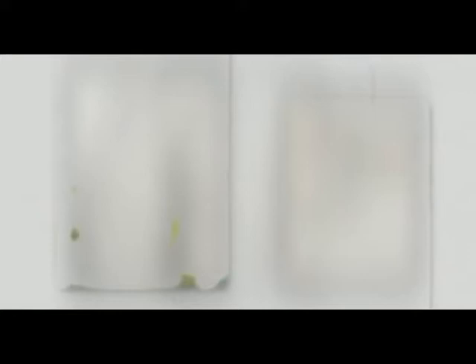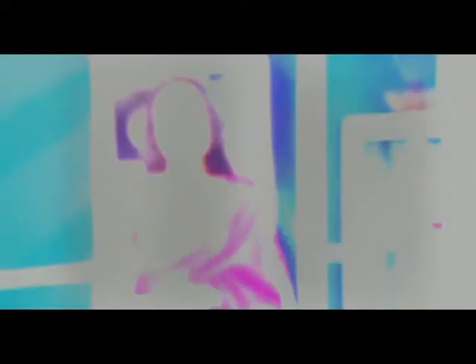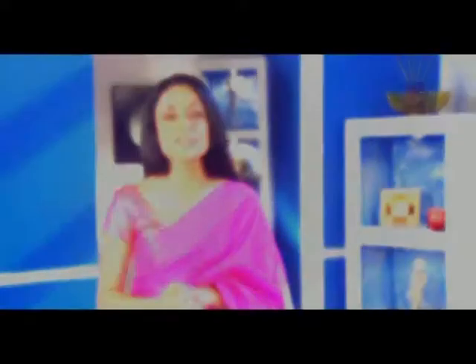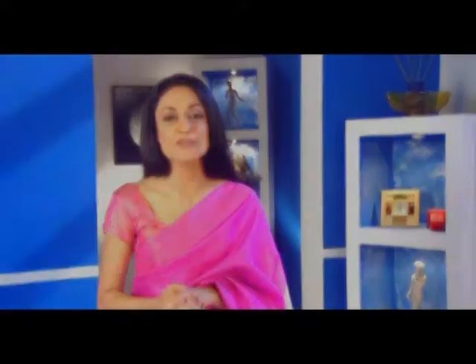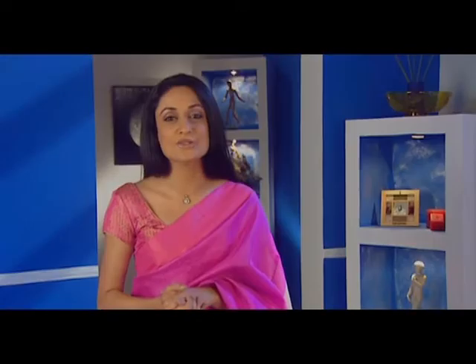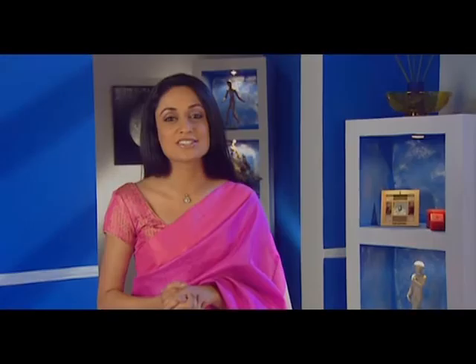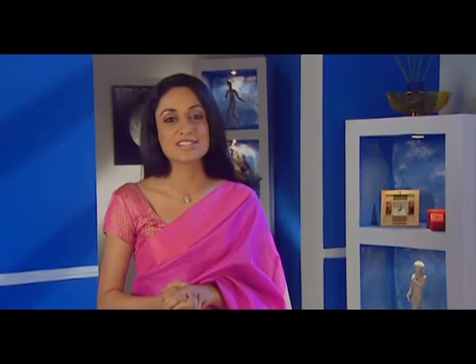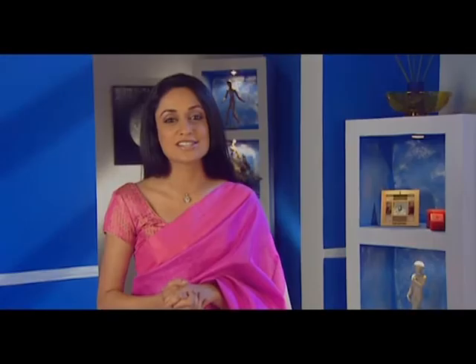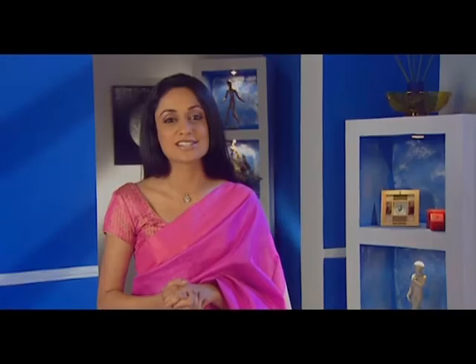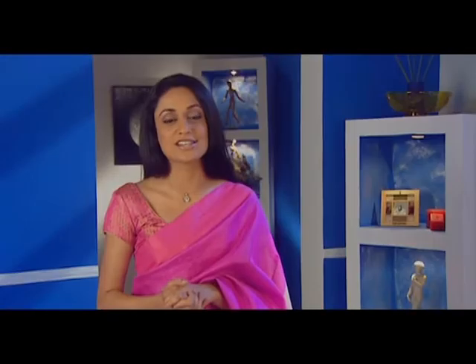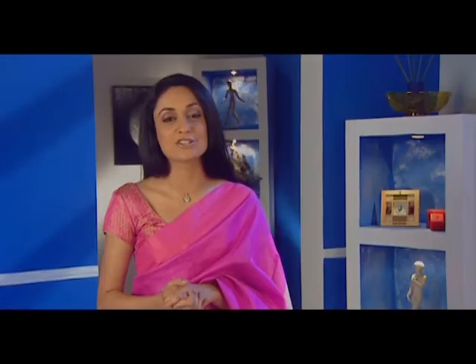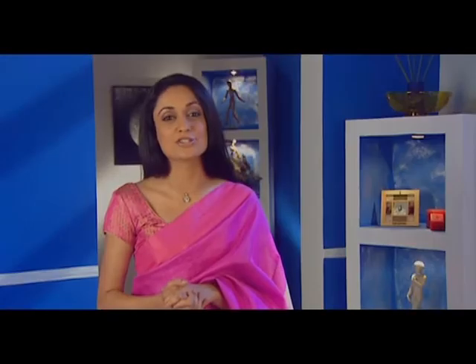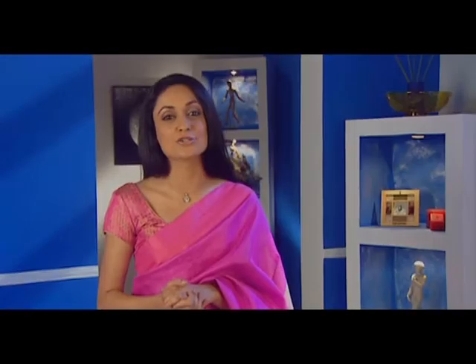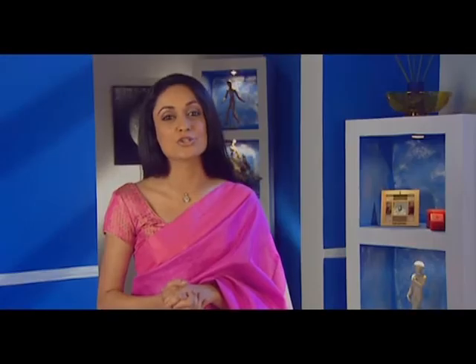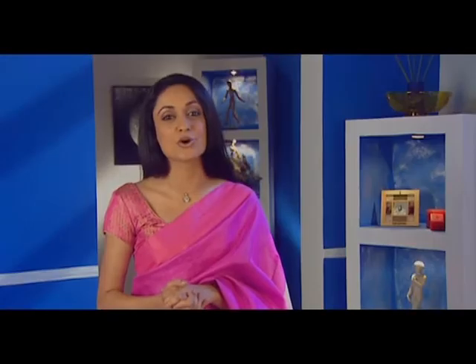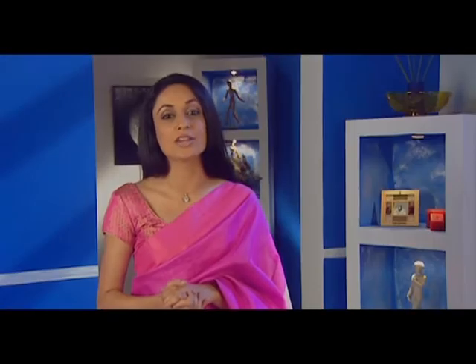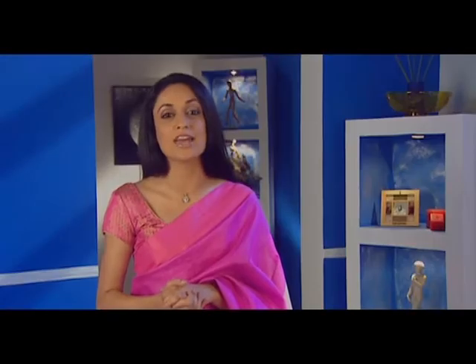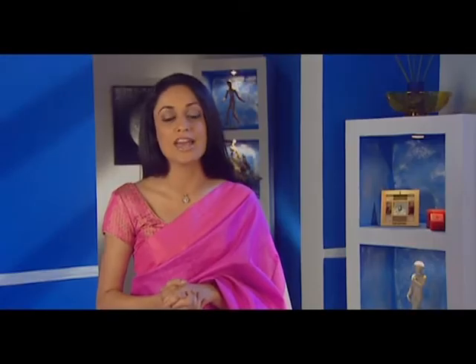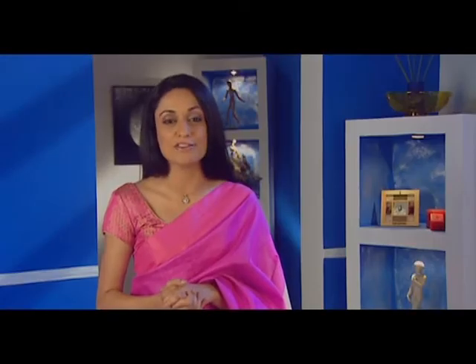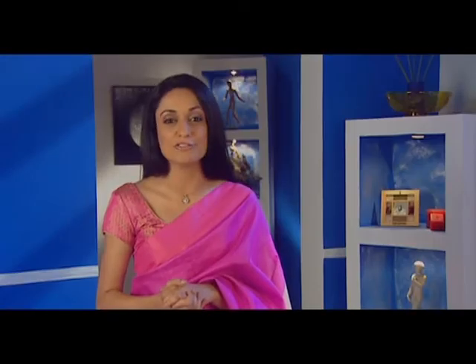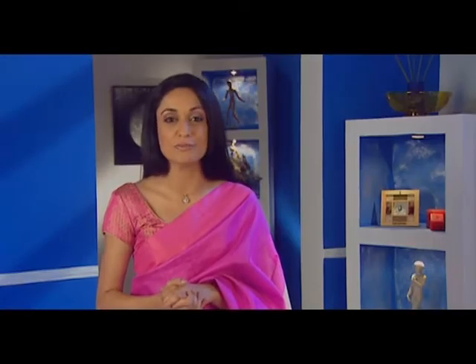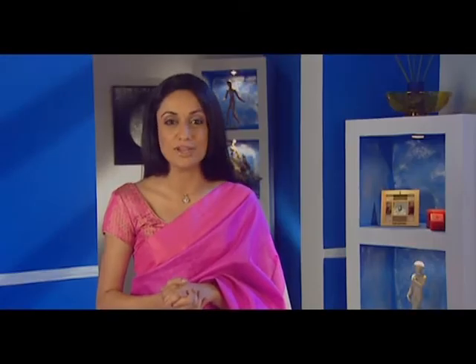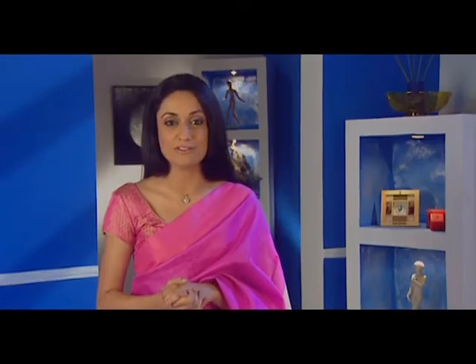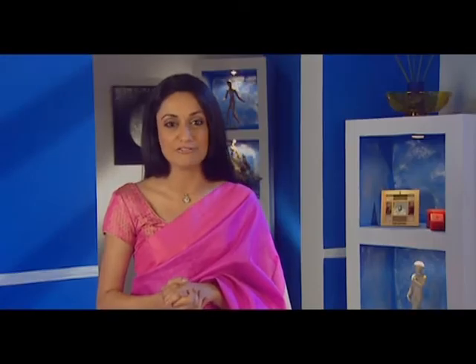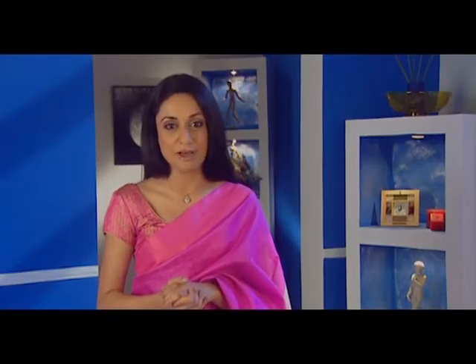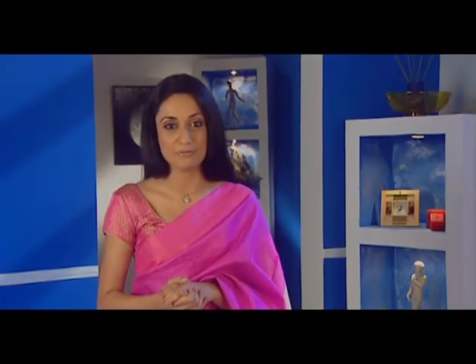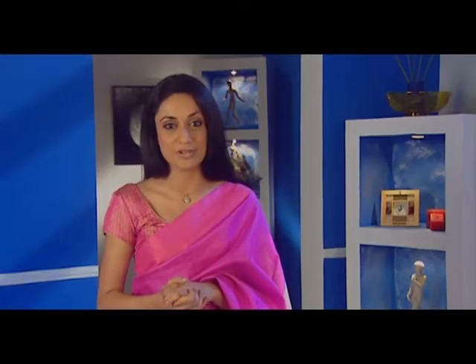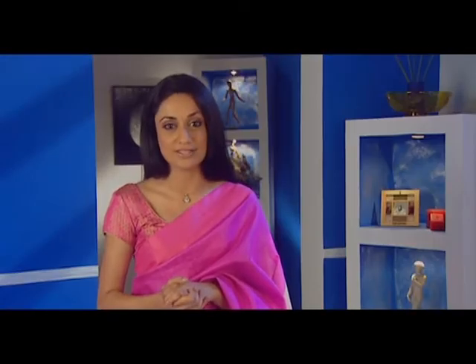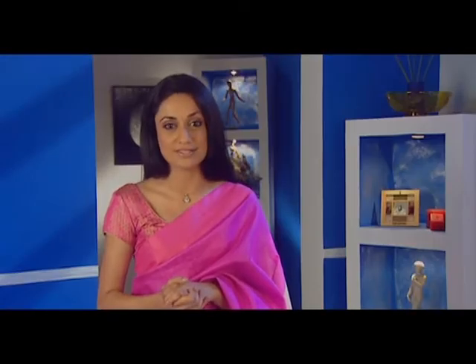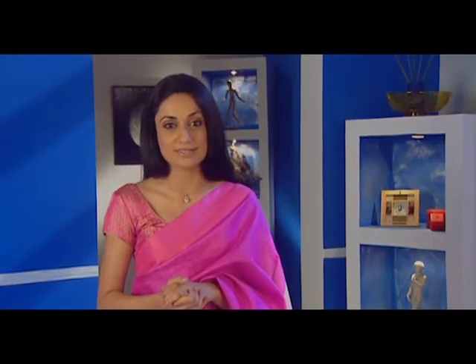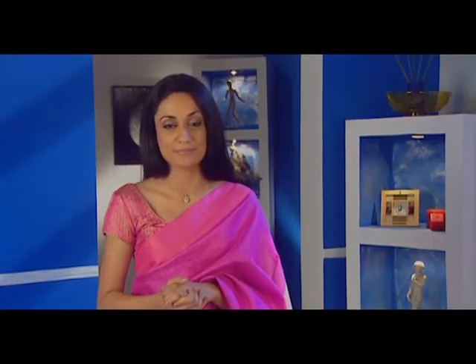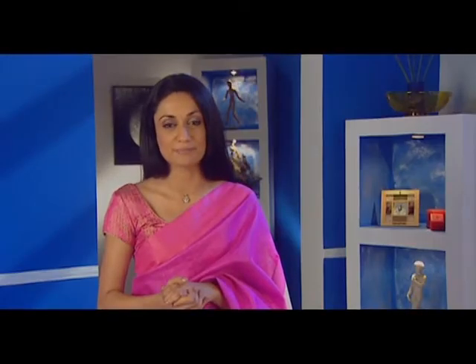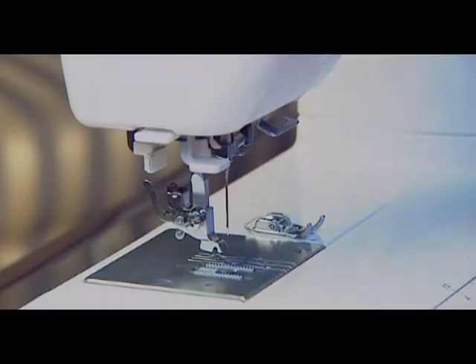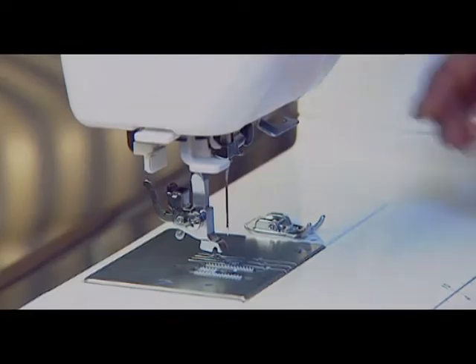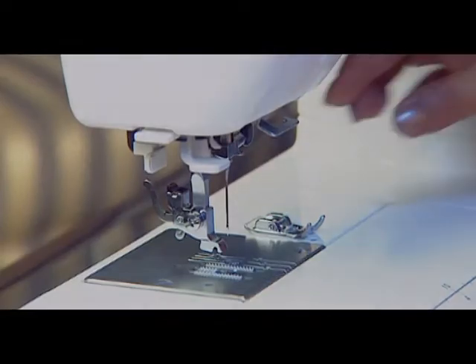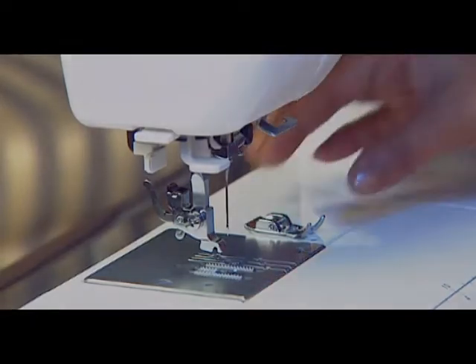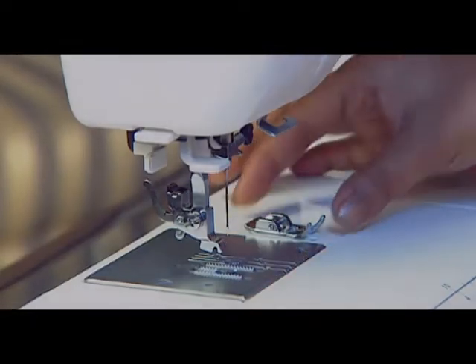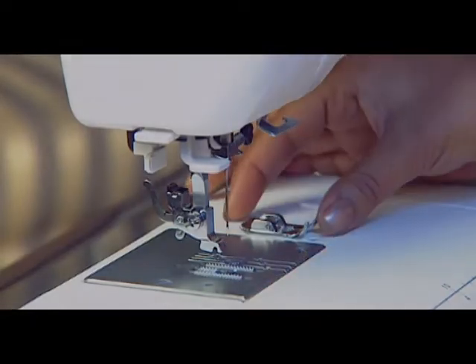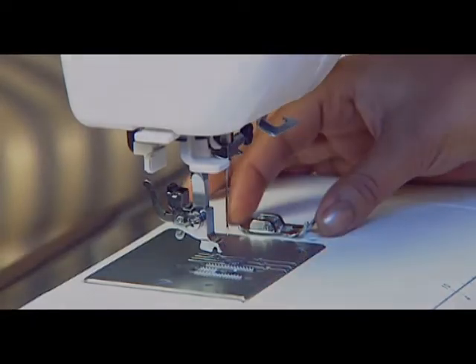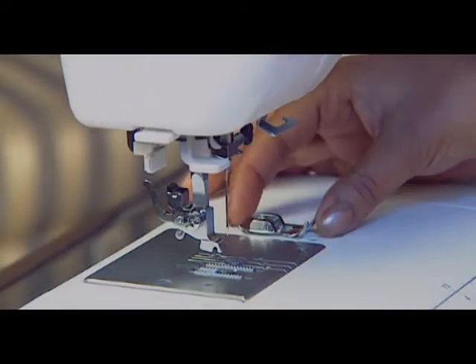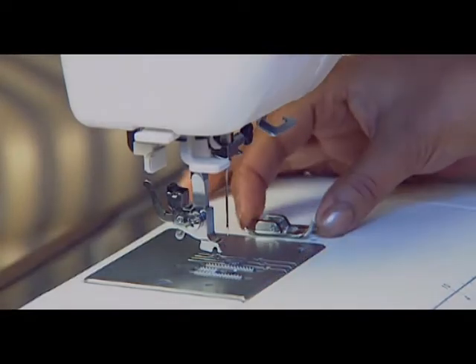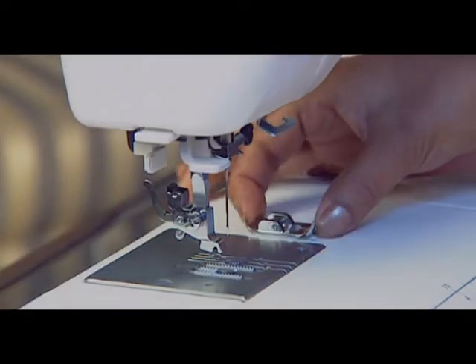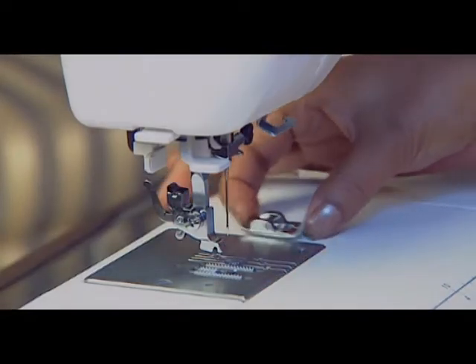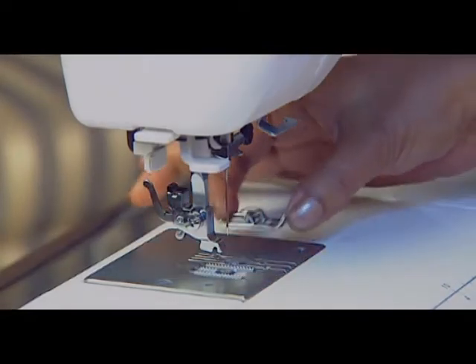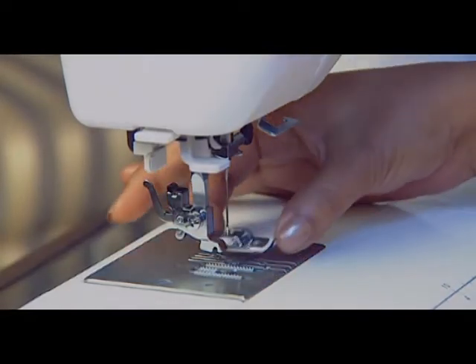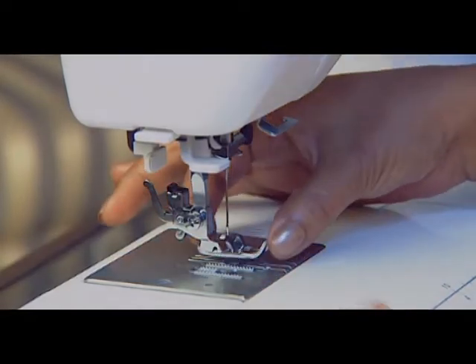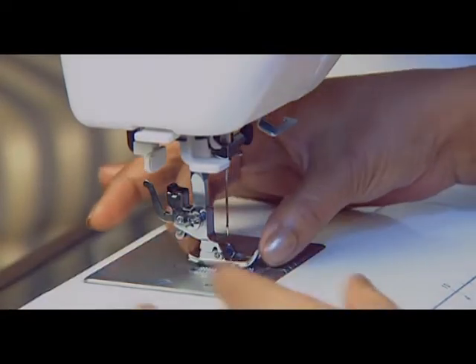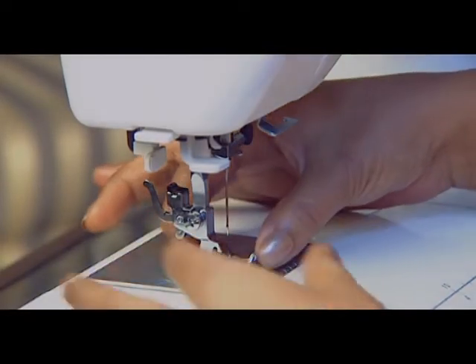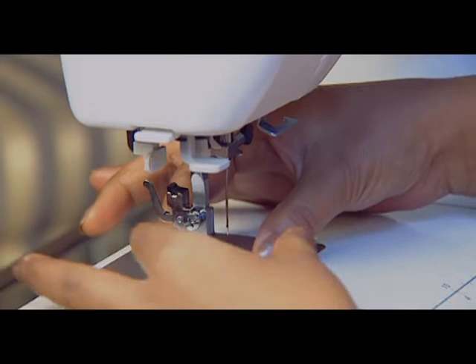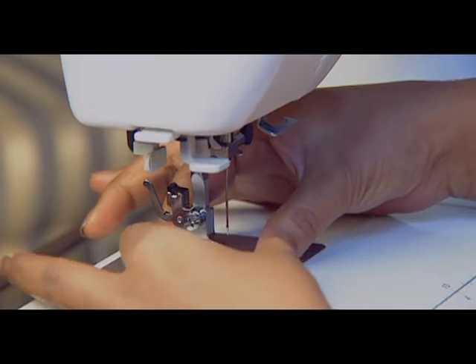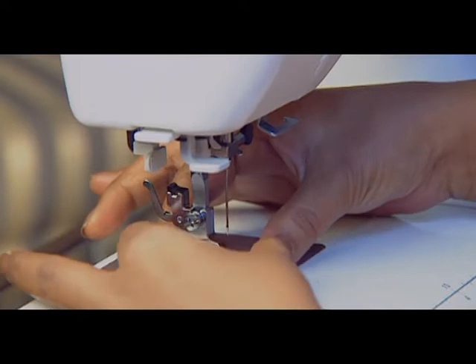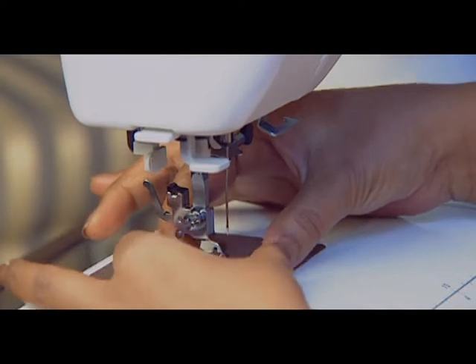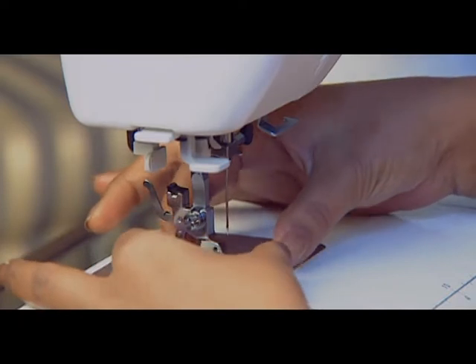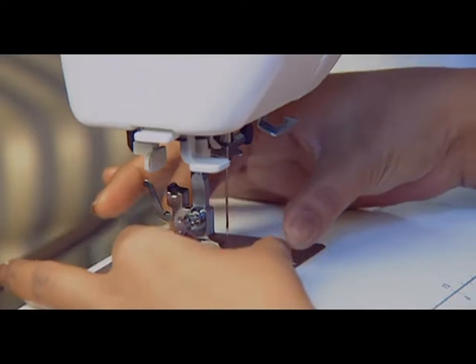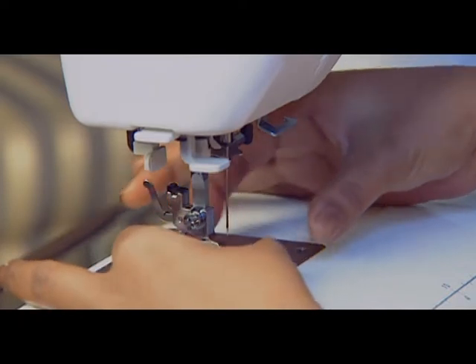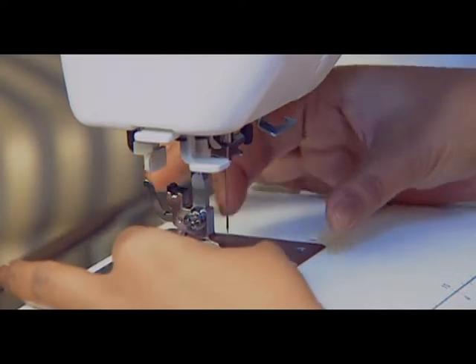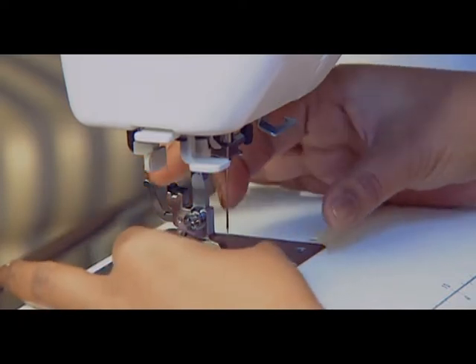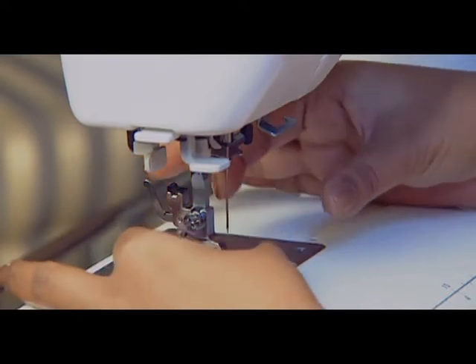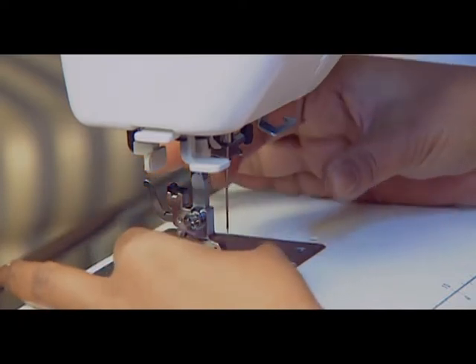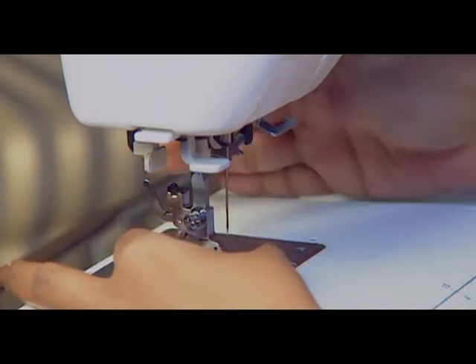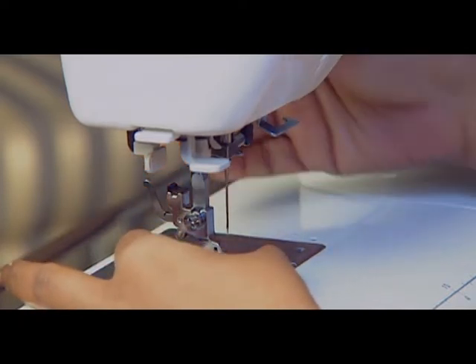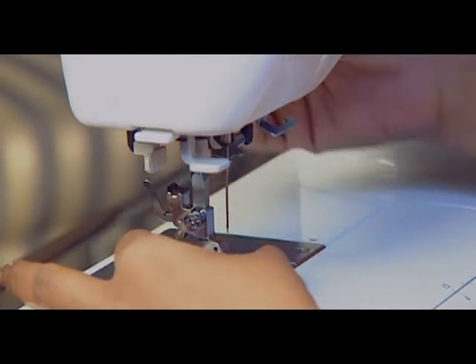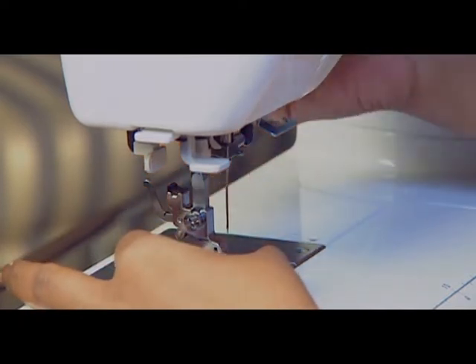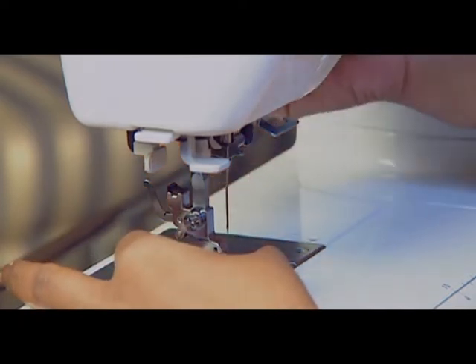Use this stitch to join heavyweight fabrics. For box stitching, fix the zigzag foot.